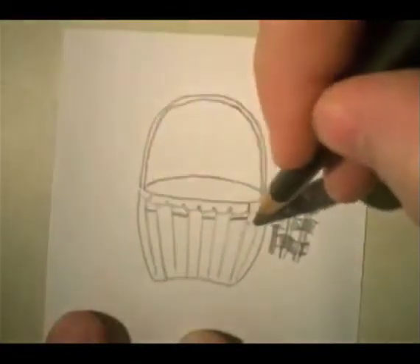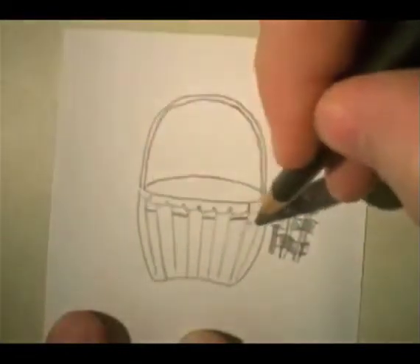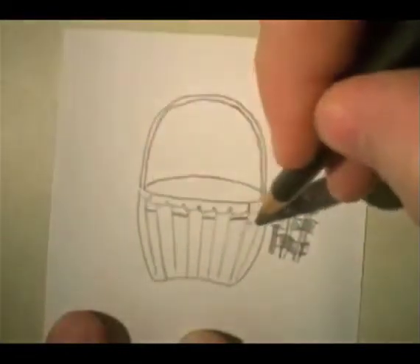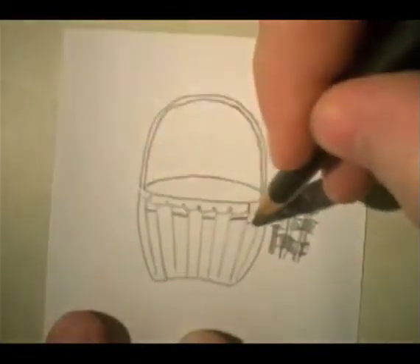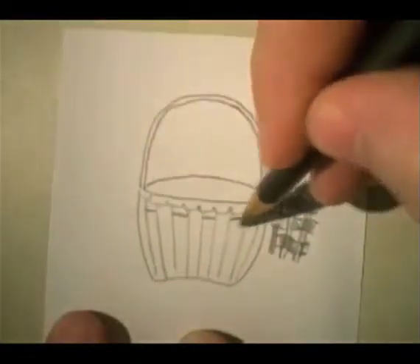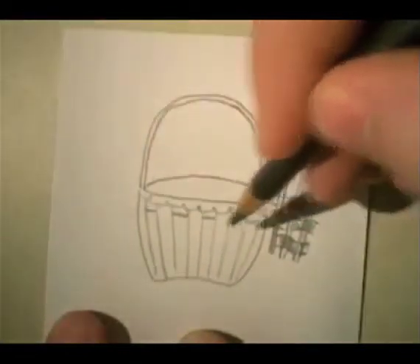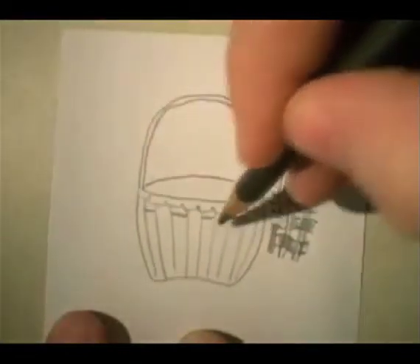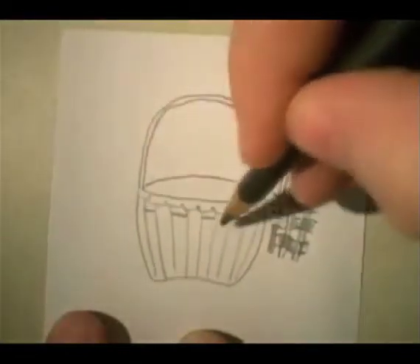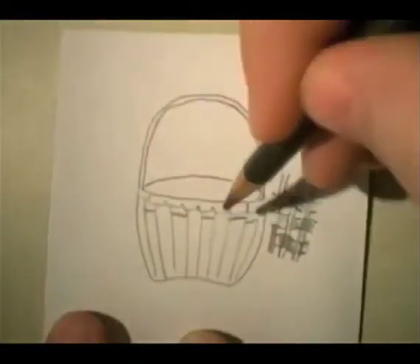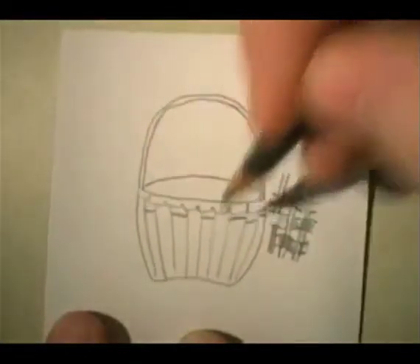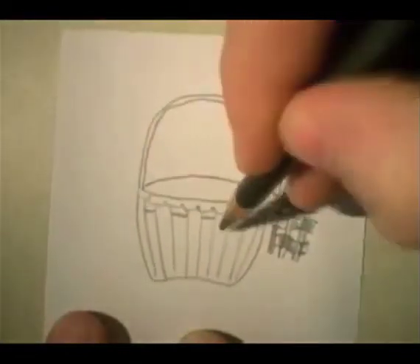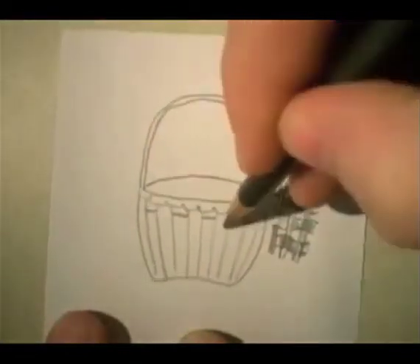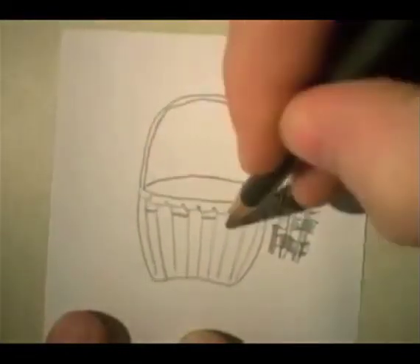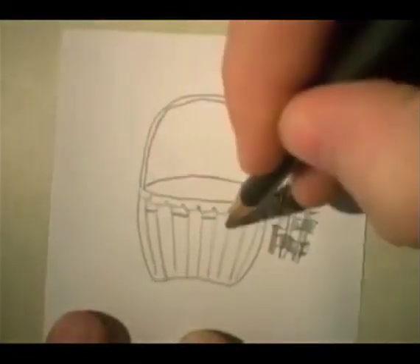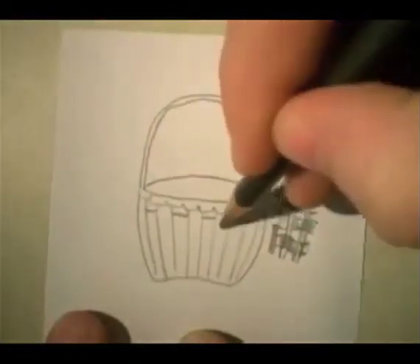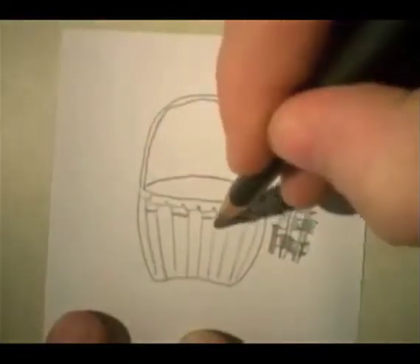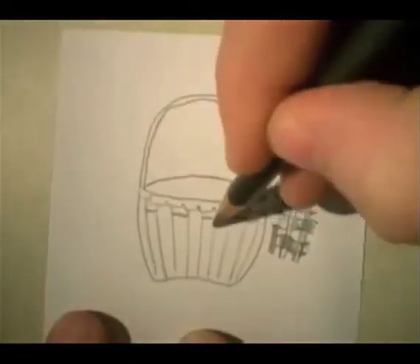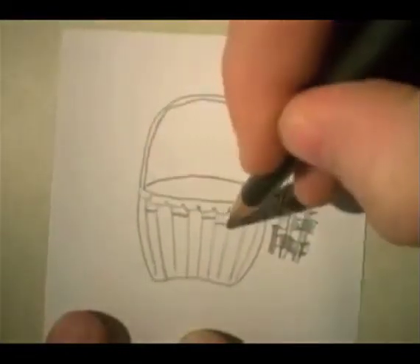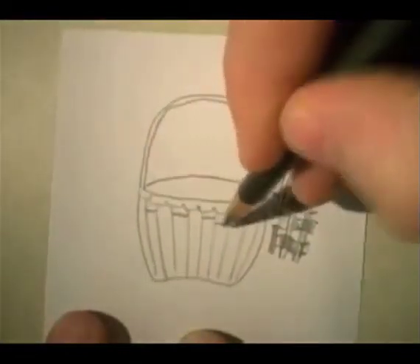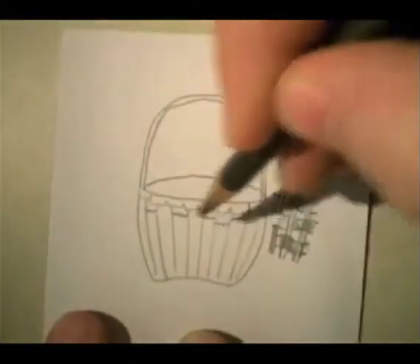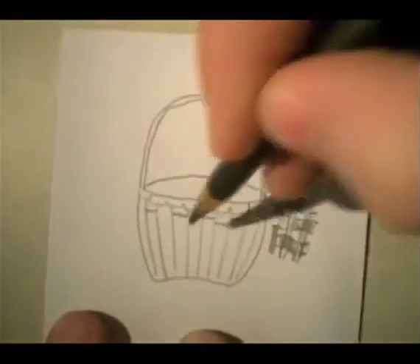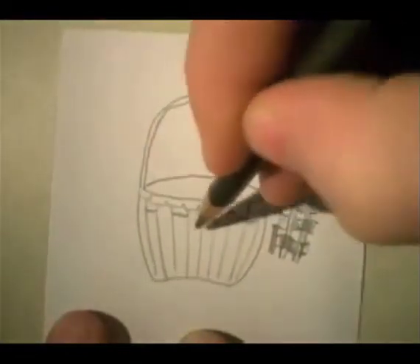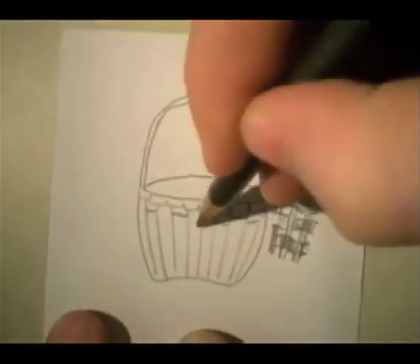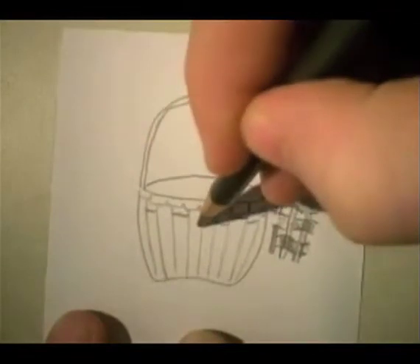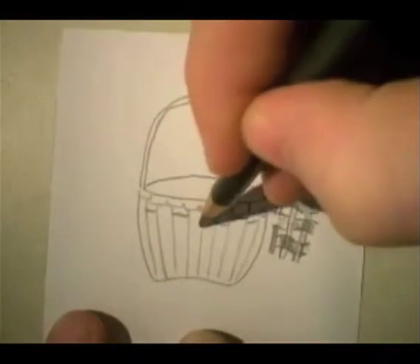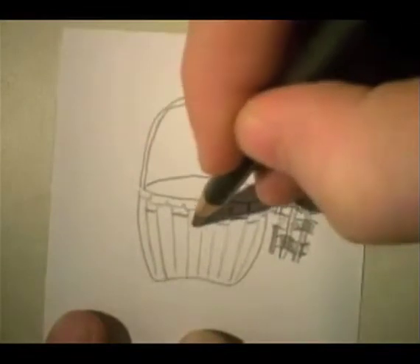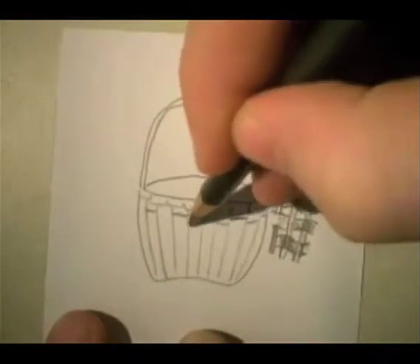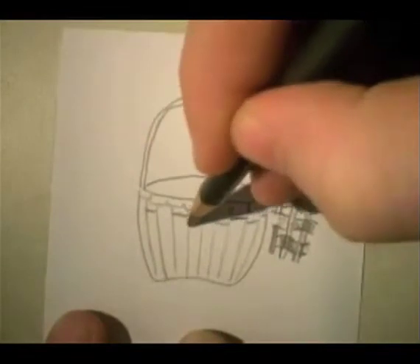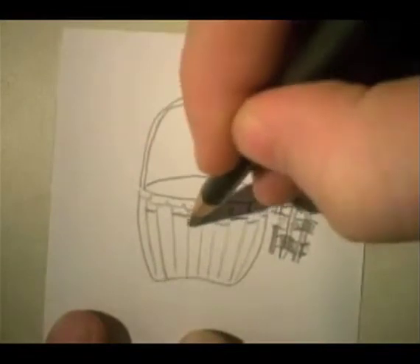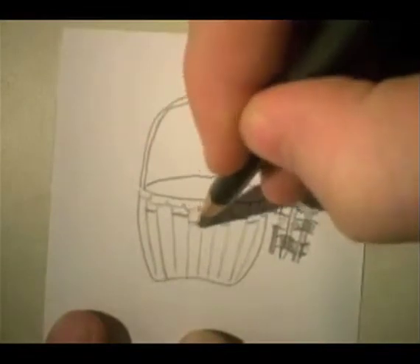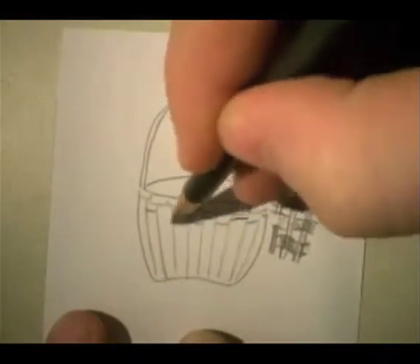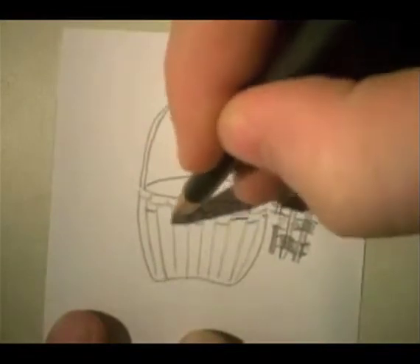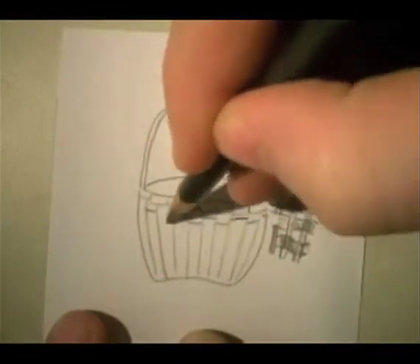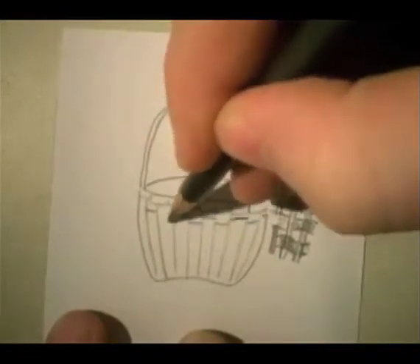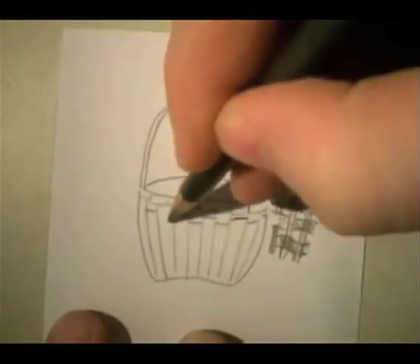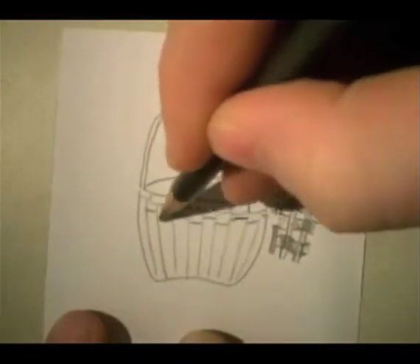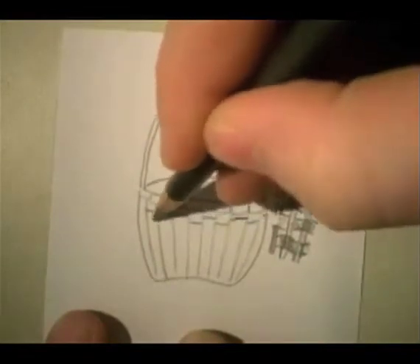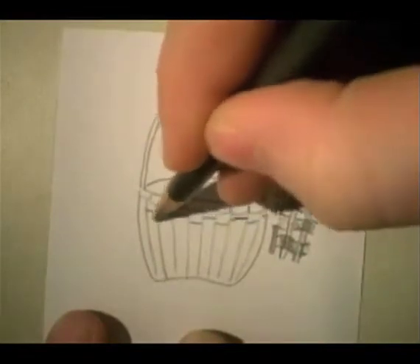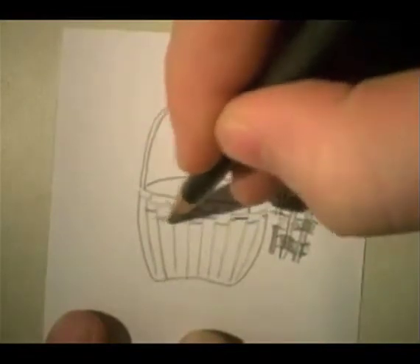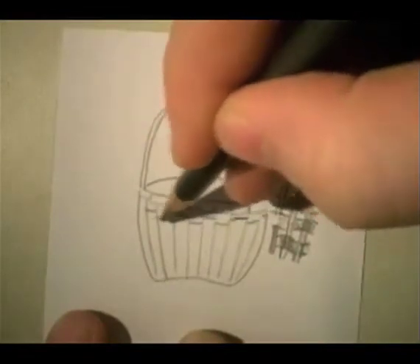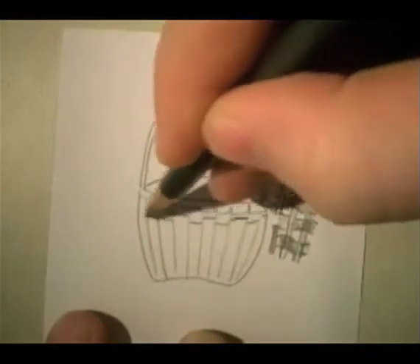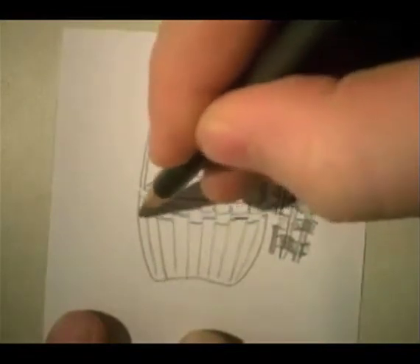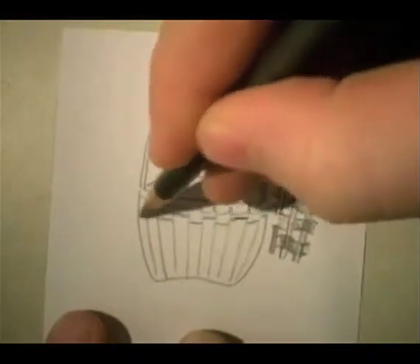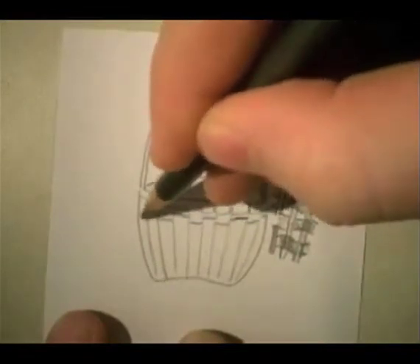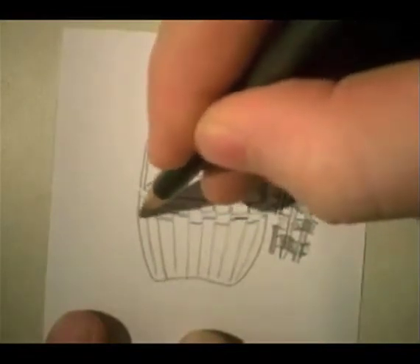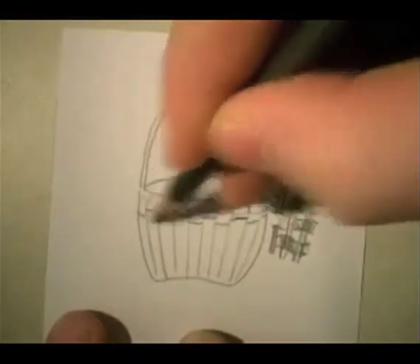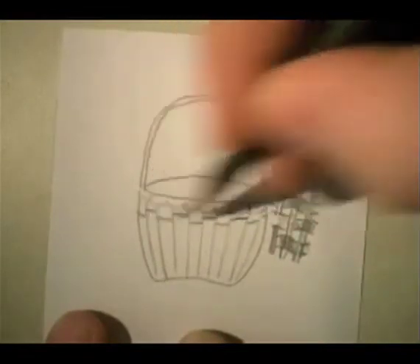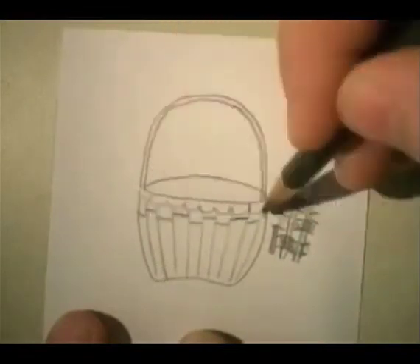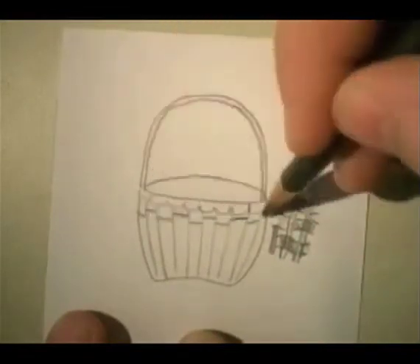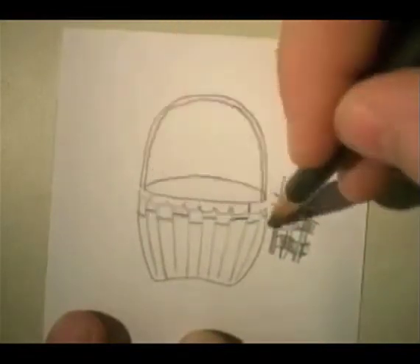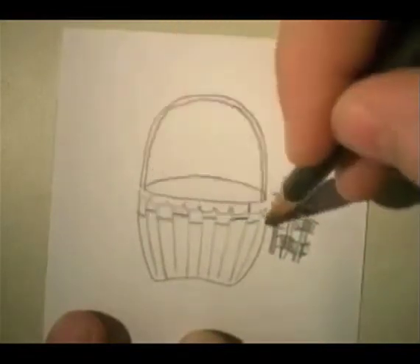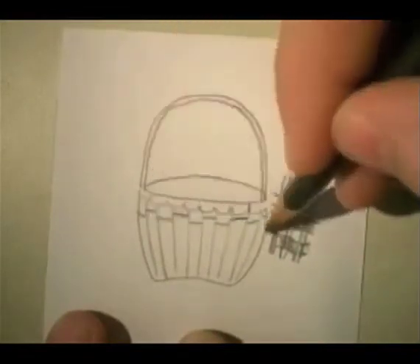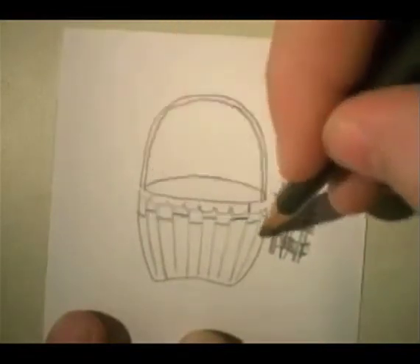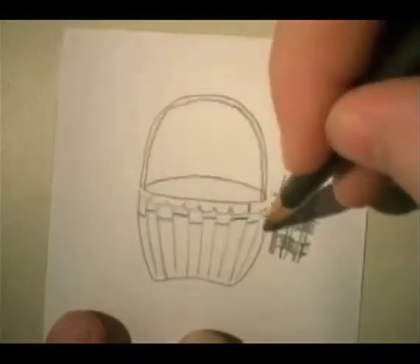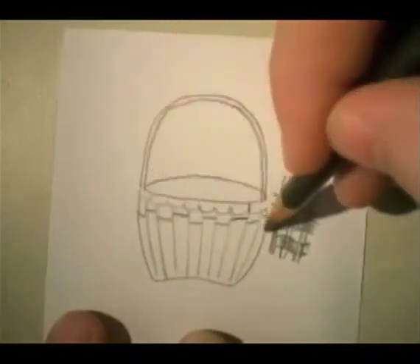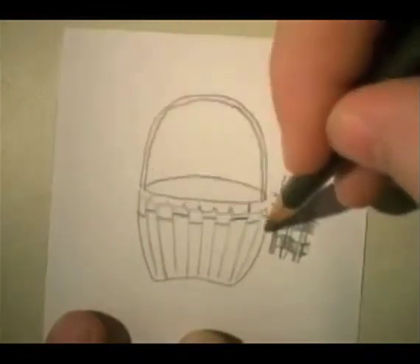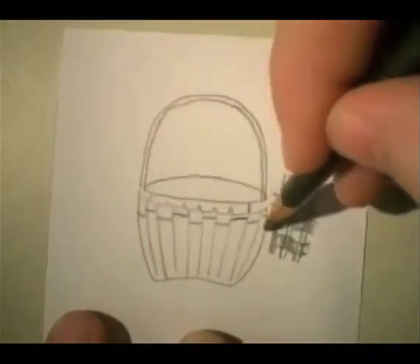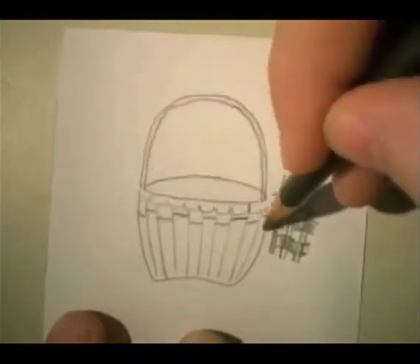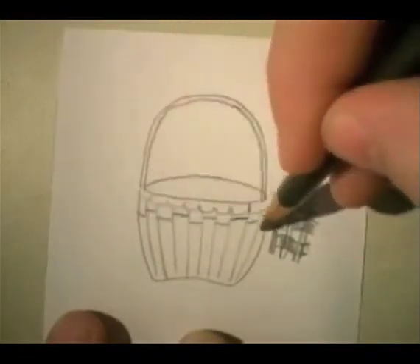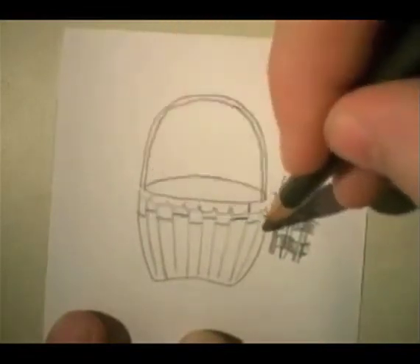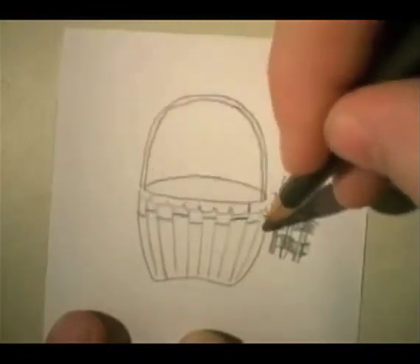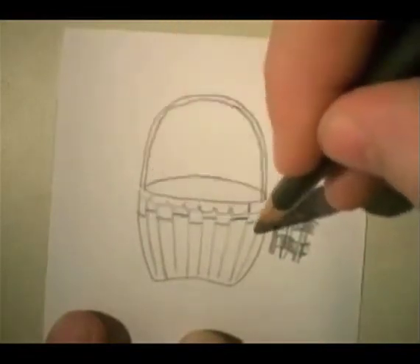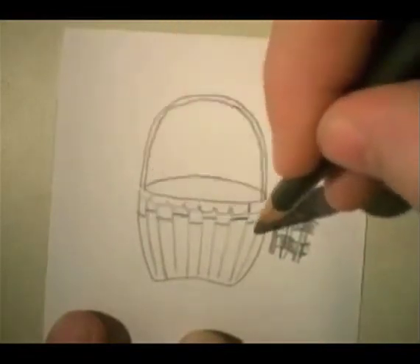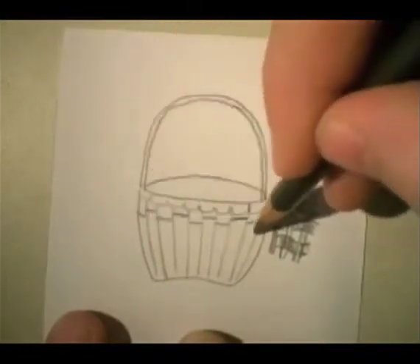The fibers were made of white oak in this case.